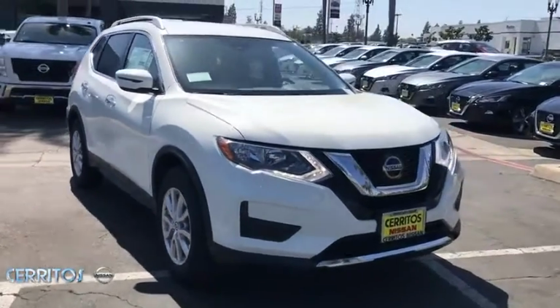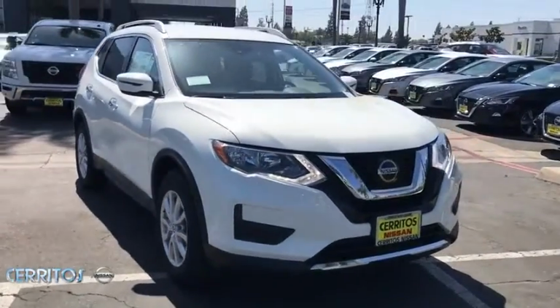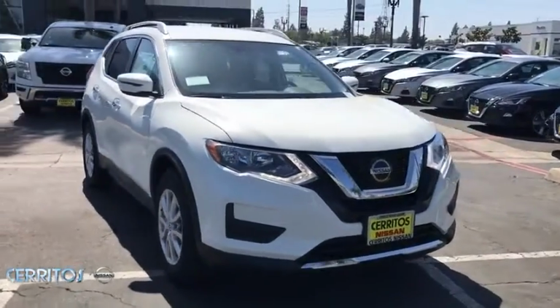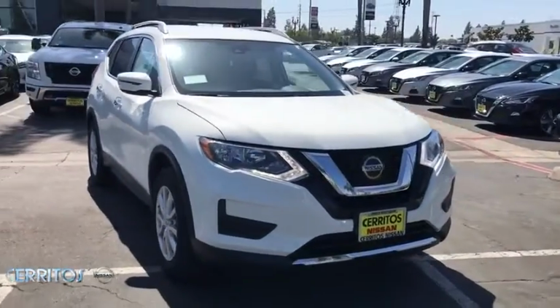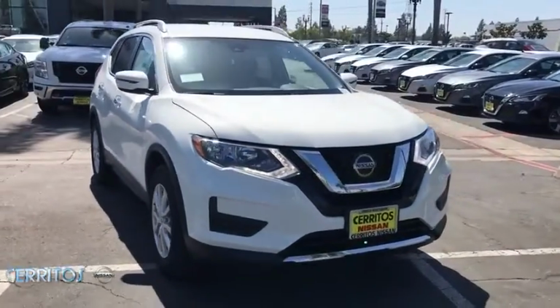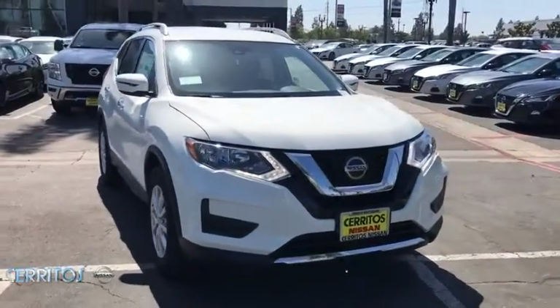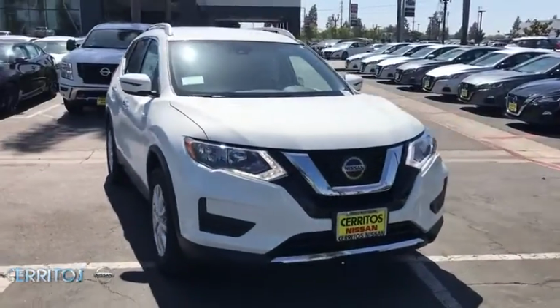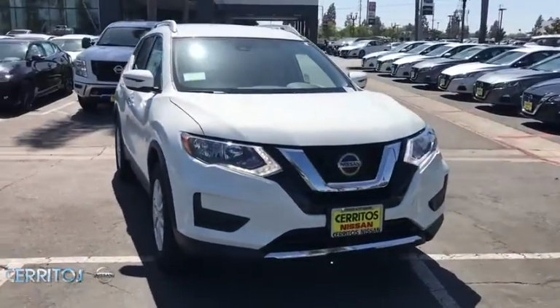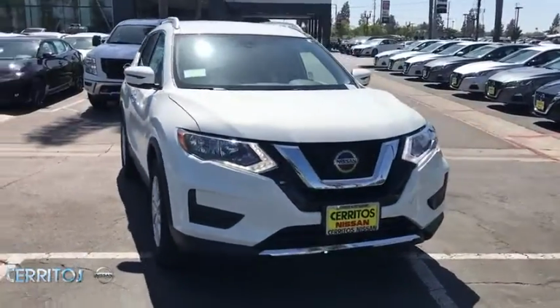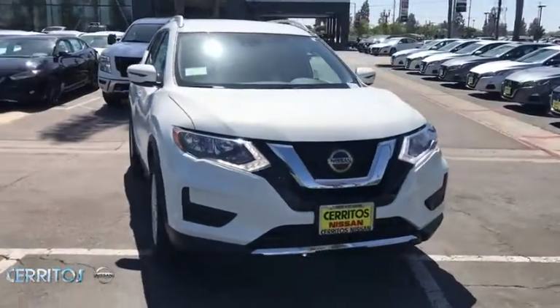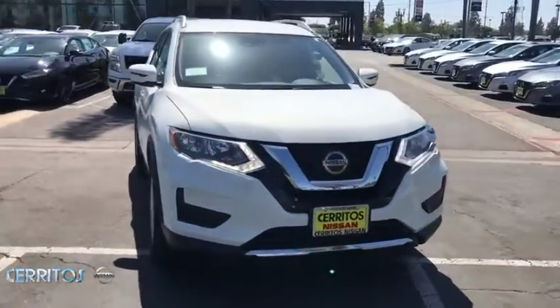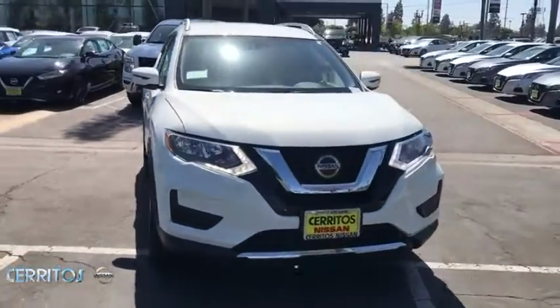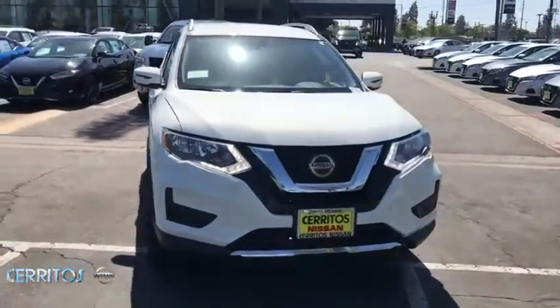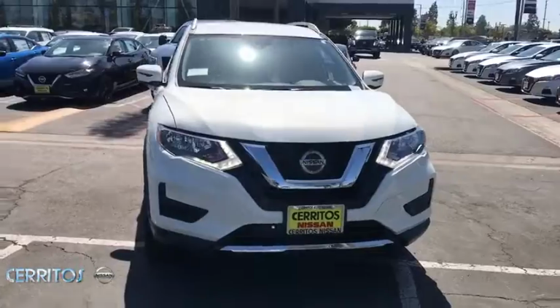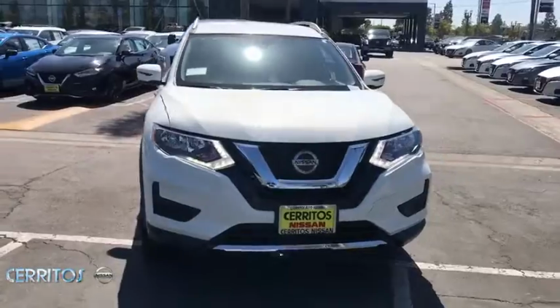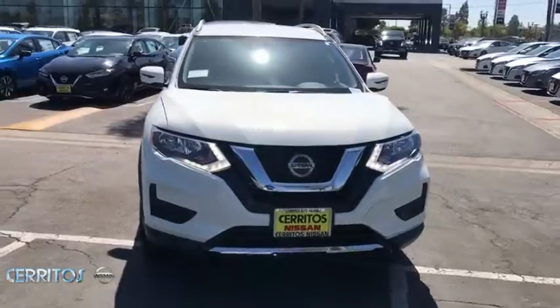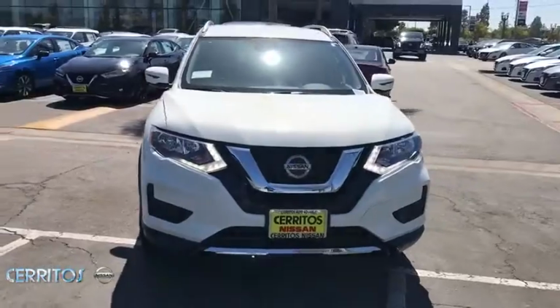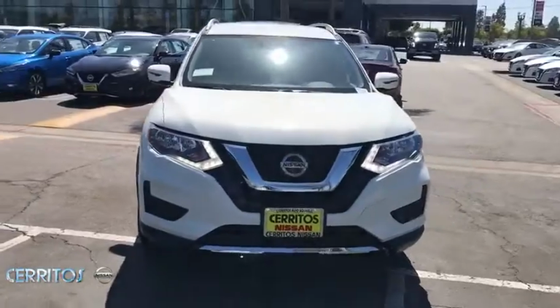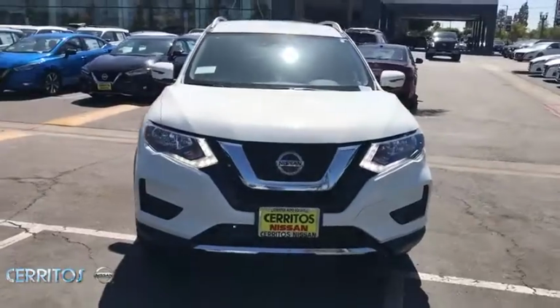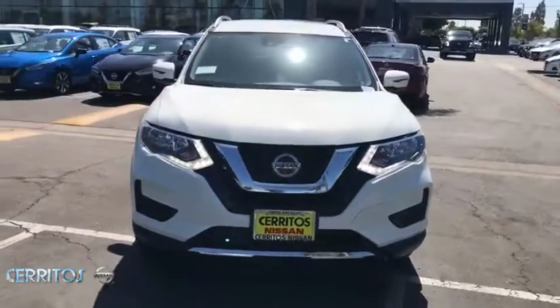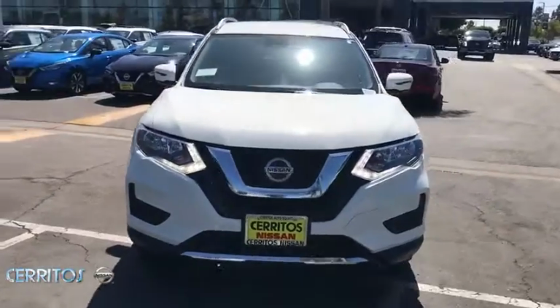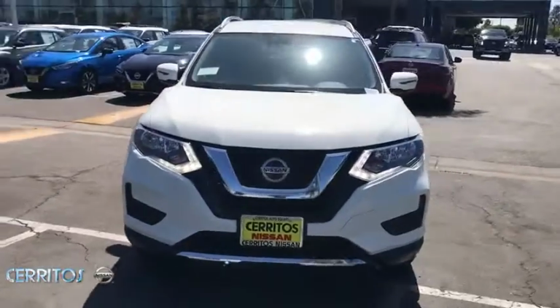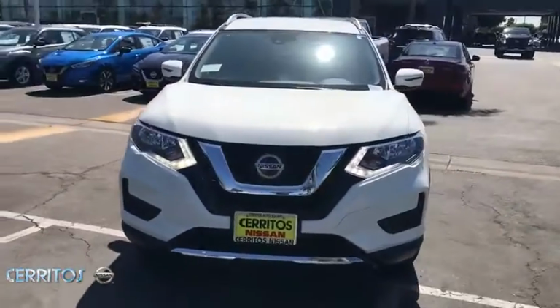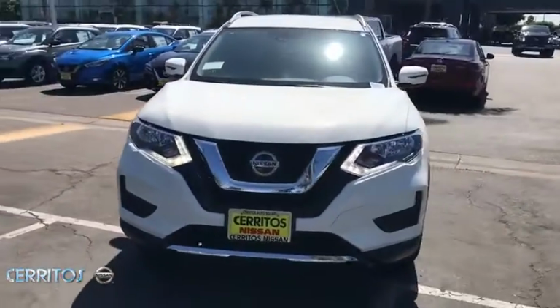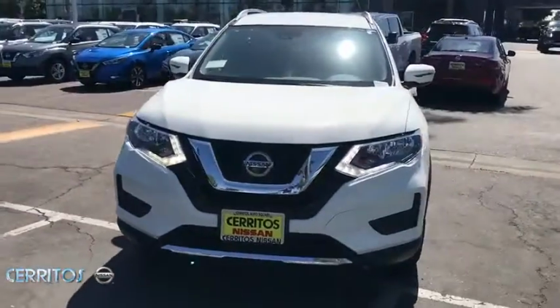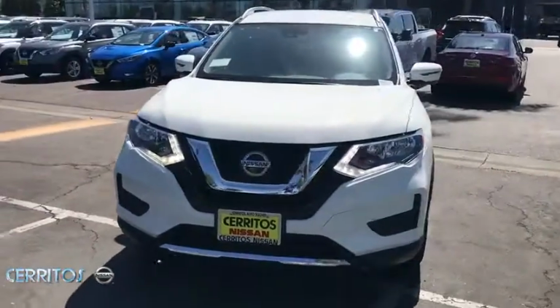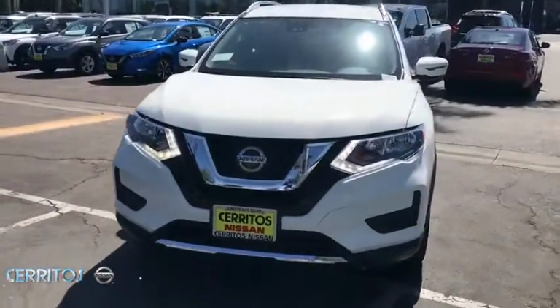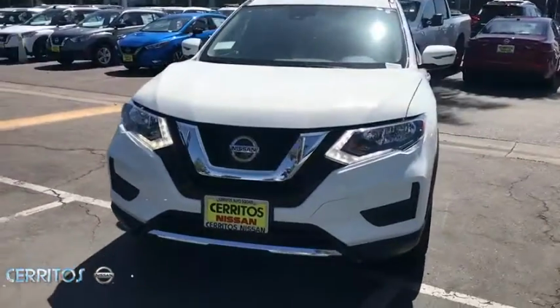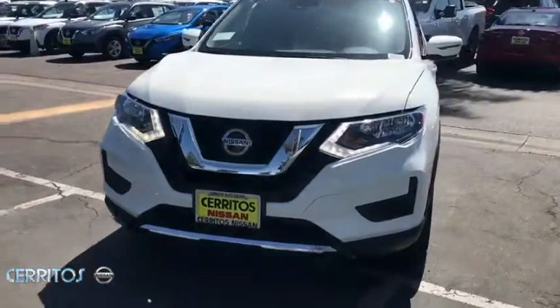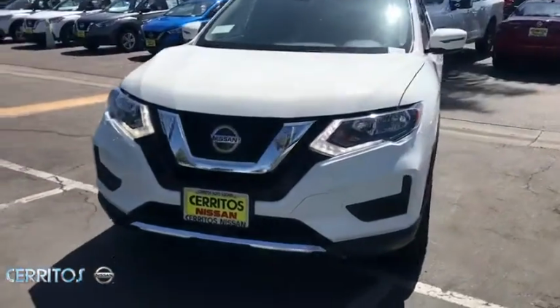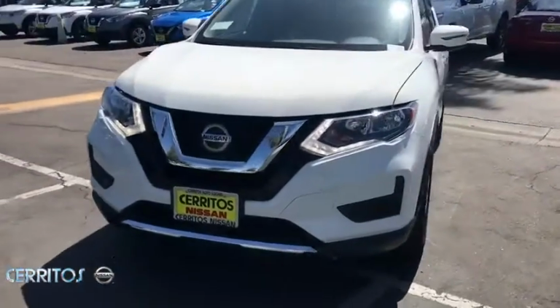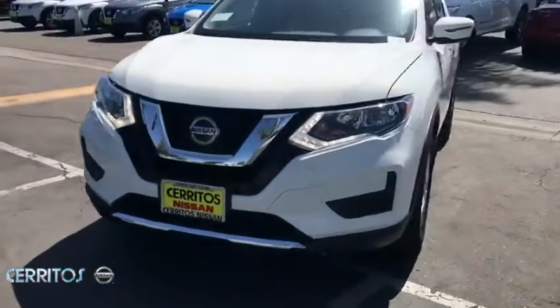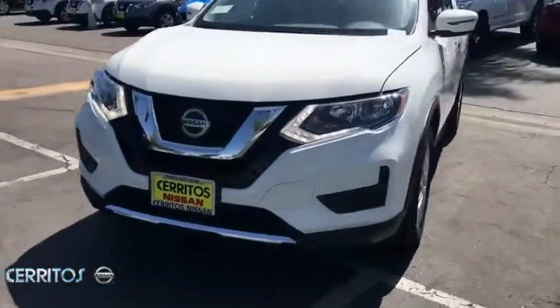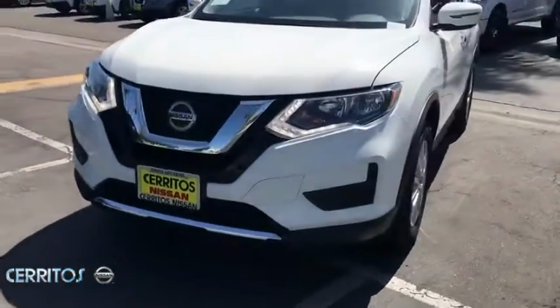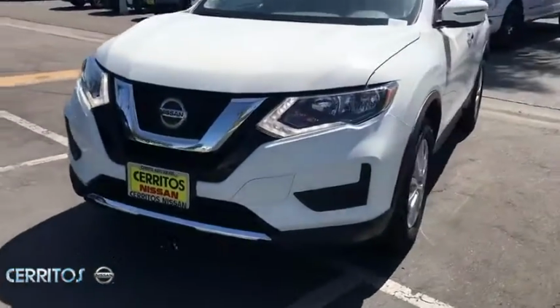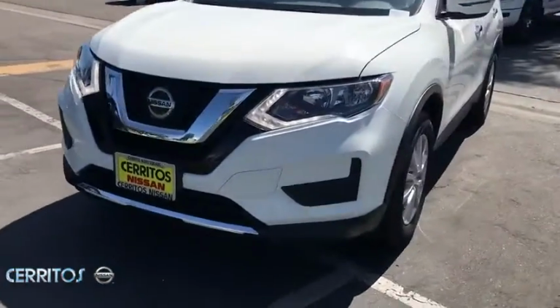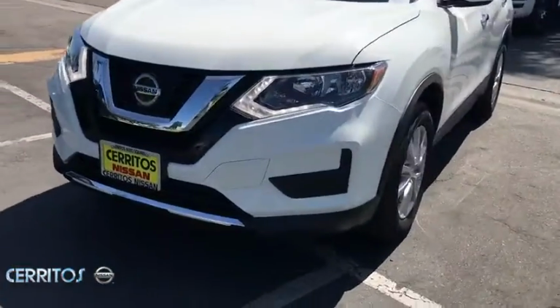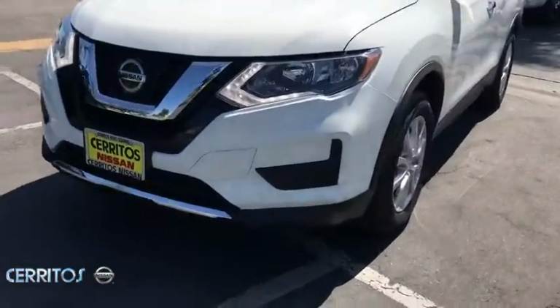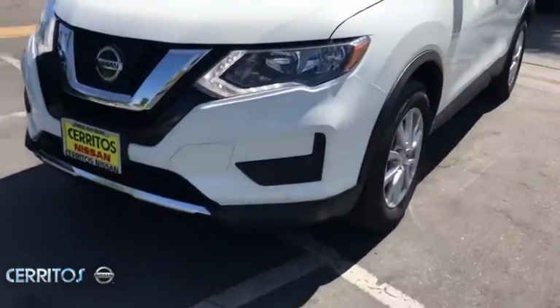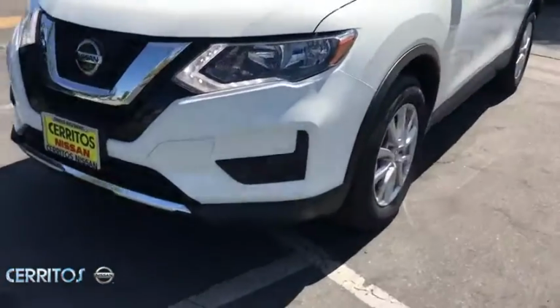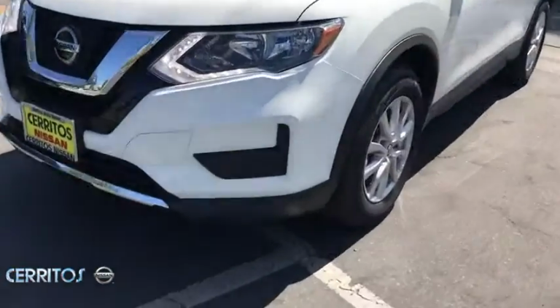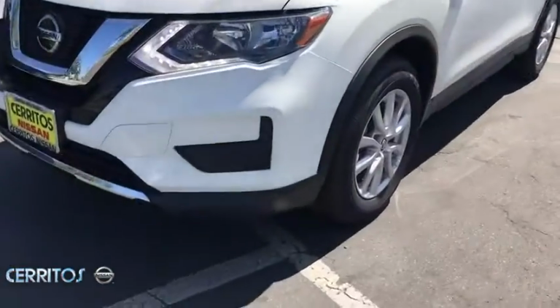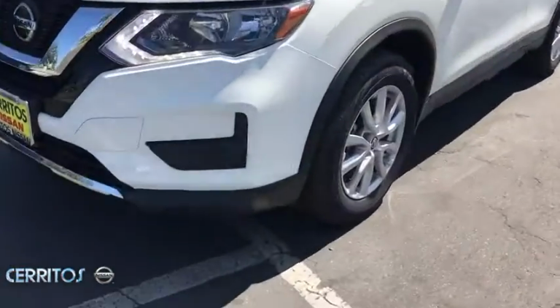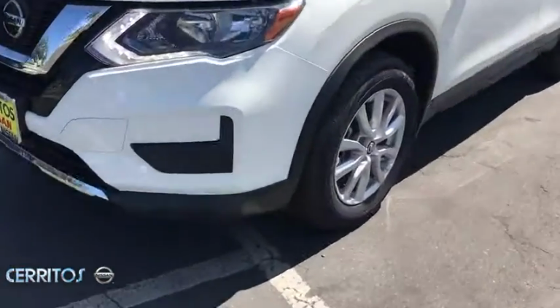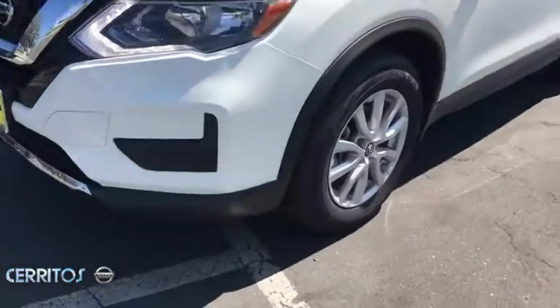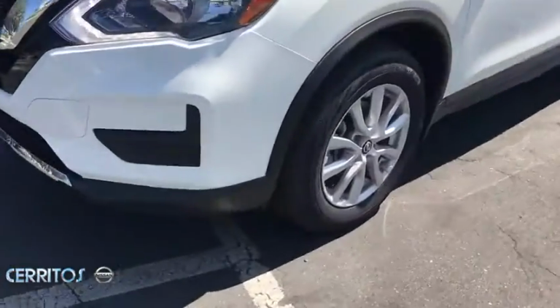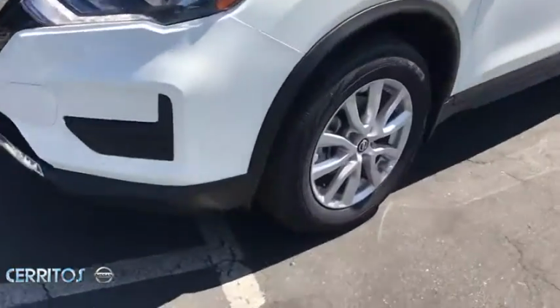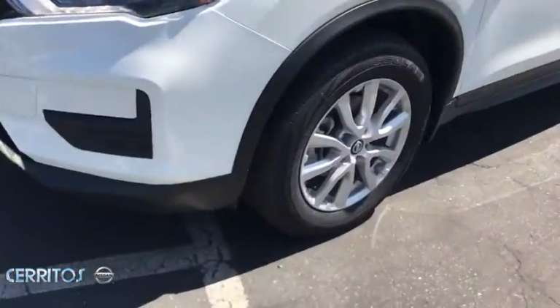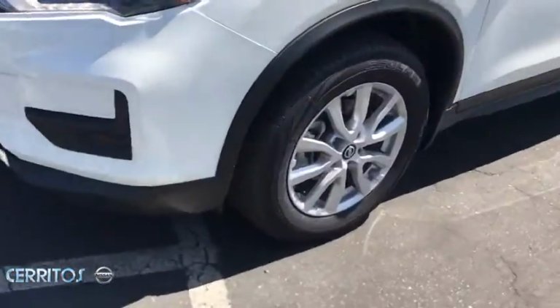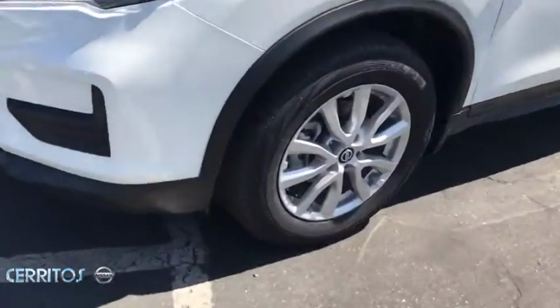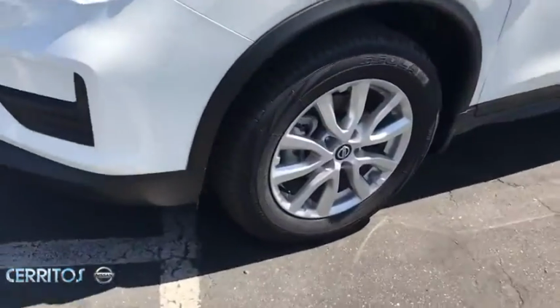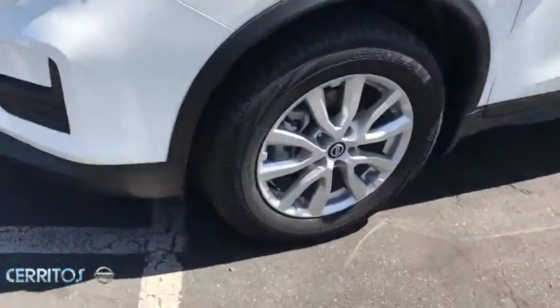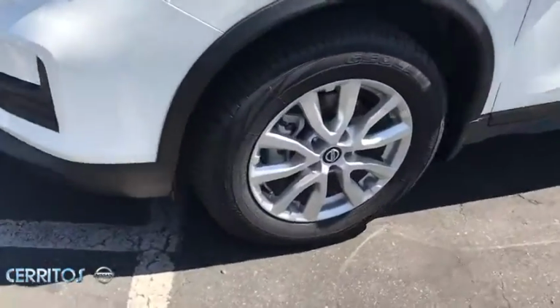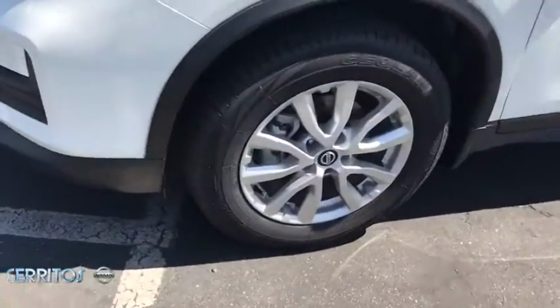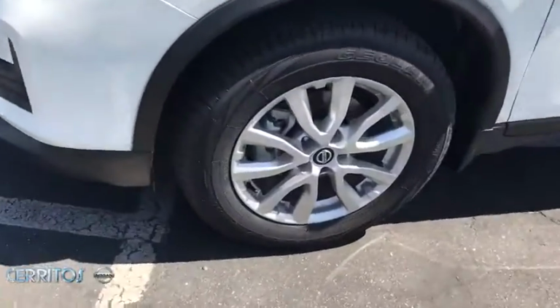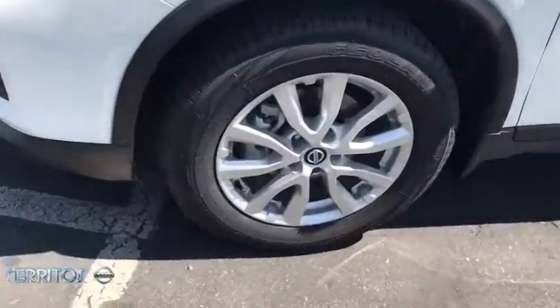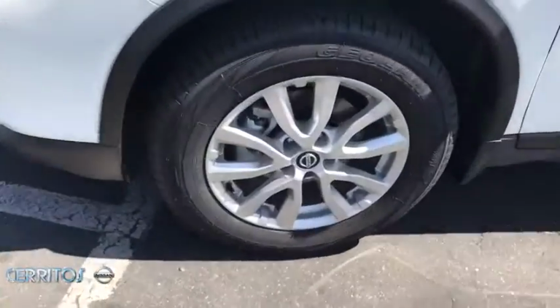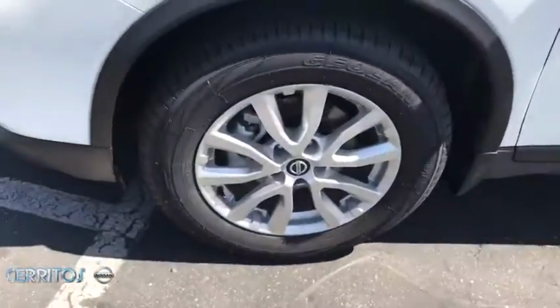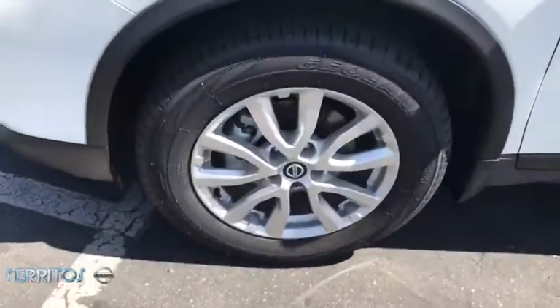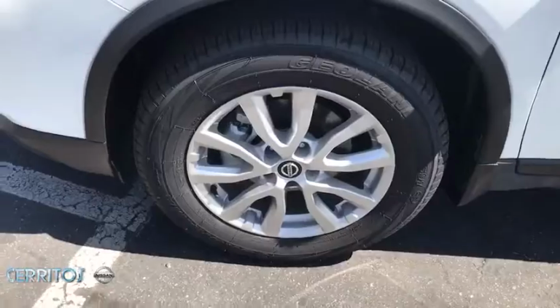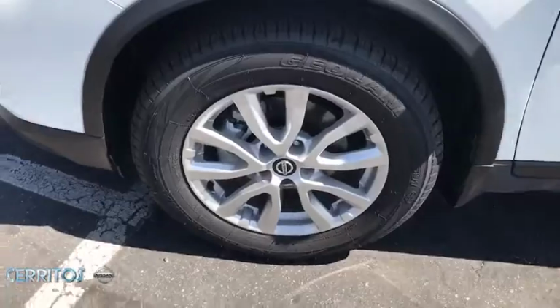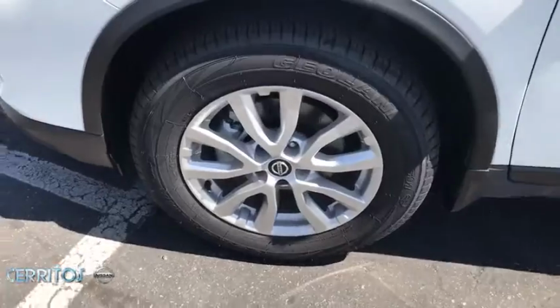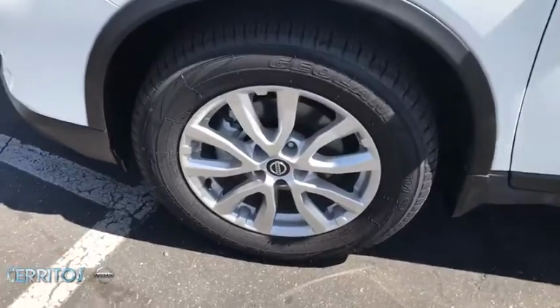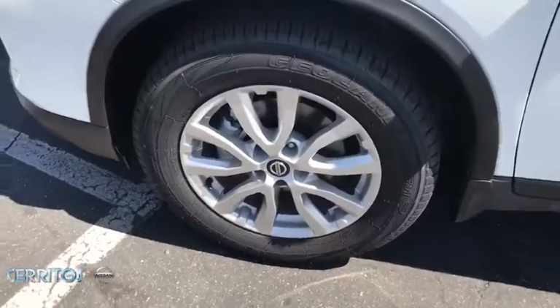Bluetooth, power steering, adjustable steering wheel, four-wheel disc brakes, cruise control, rear defrost, front-wheel drive.